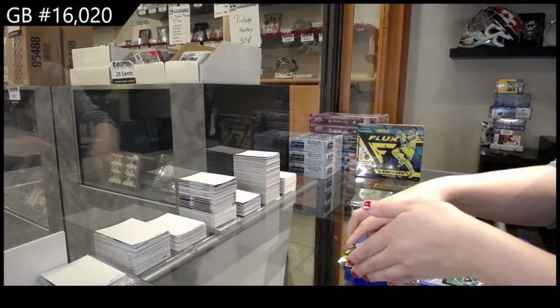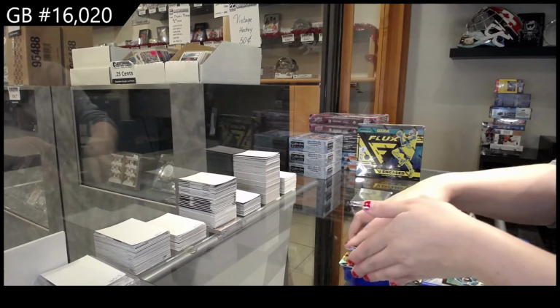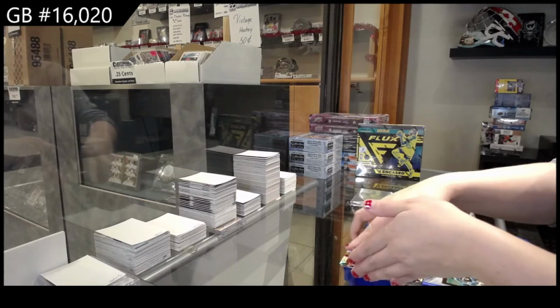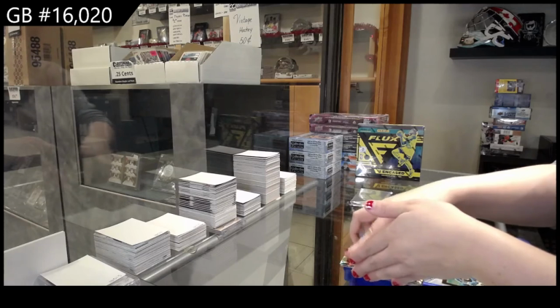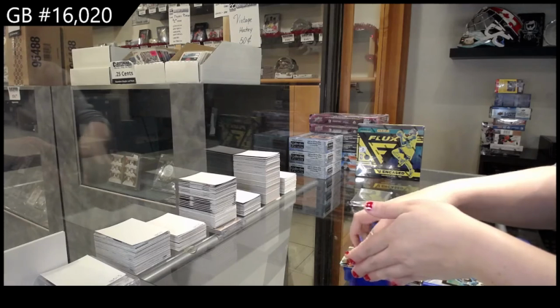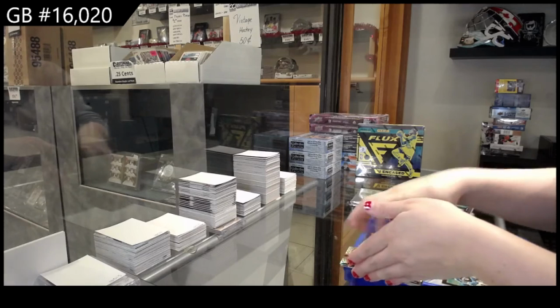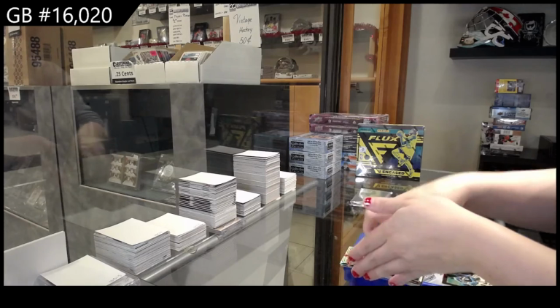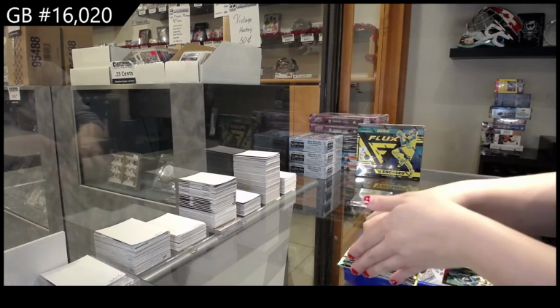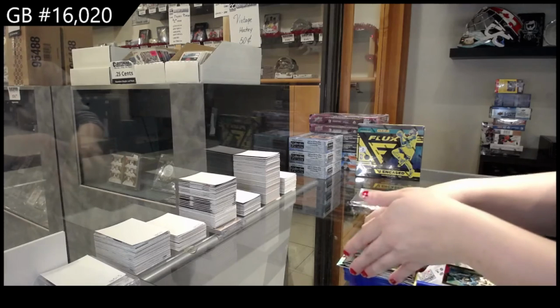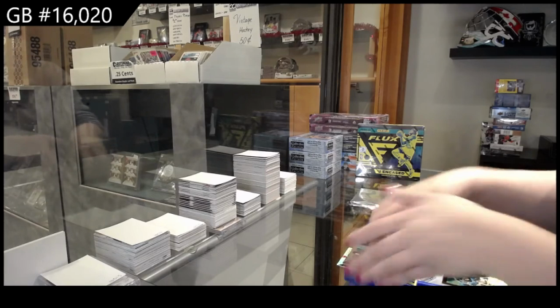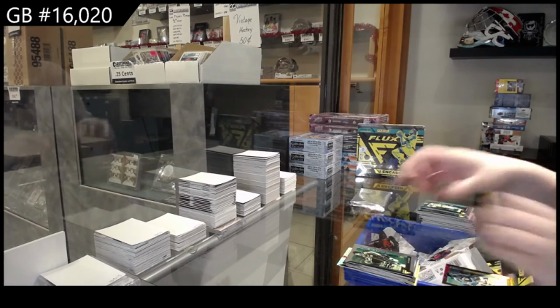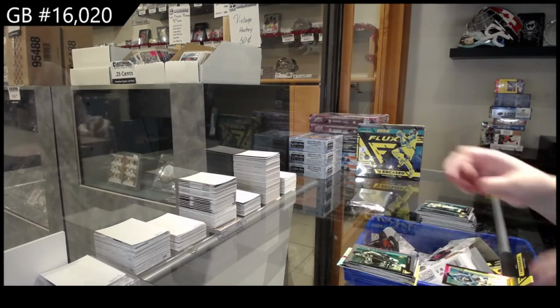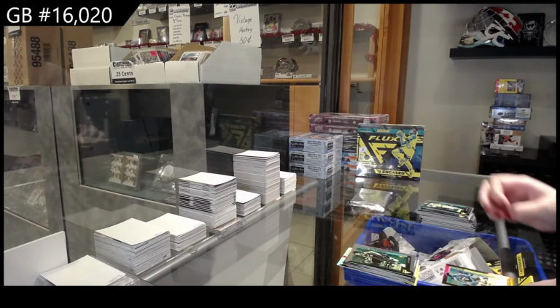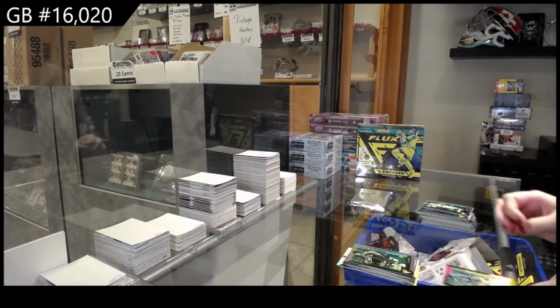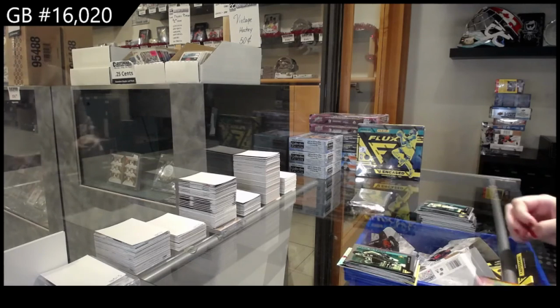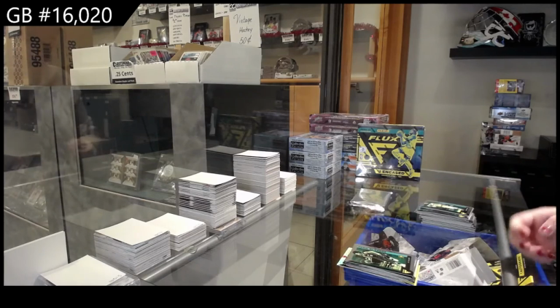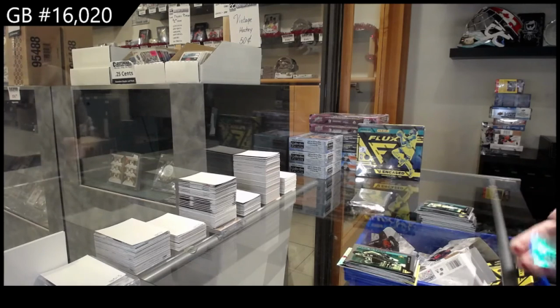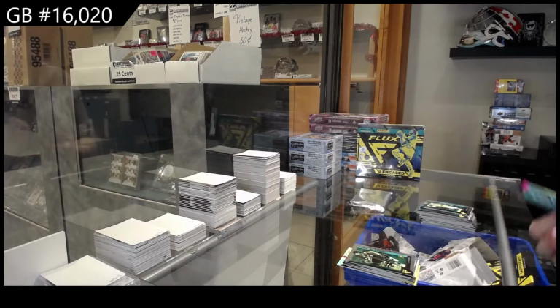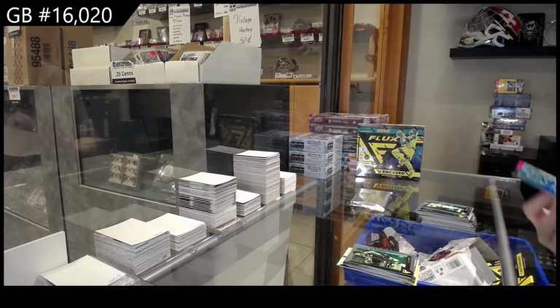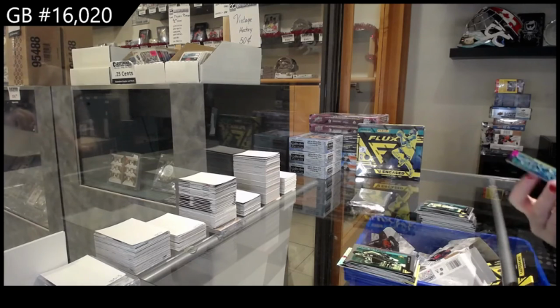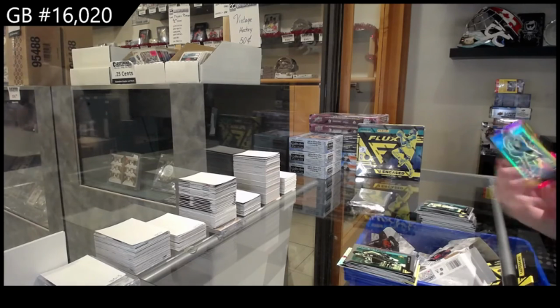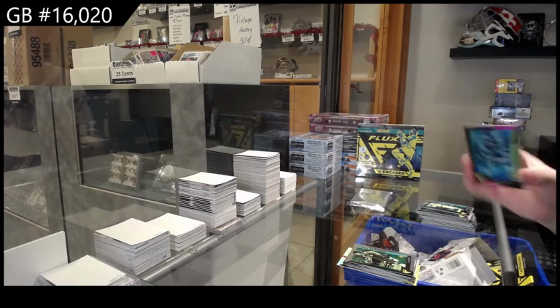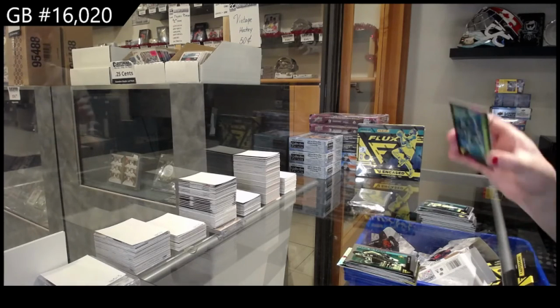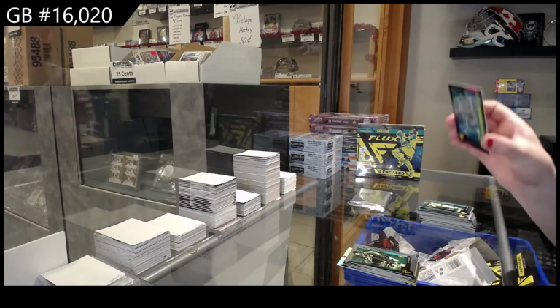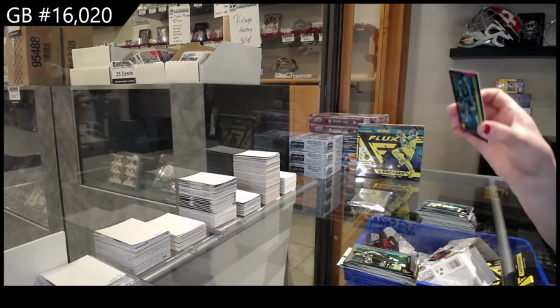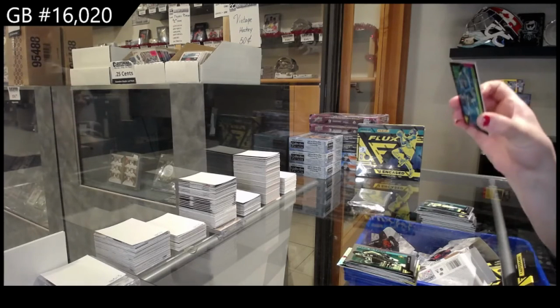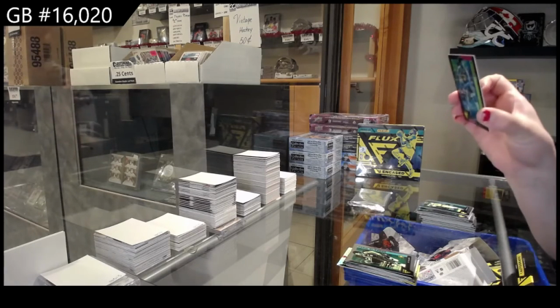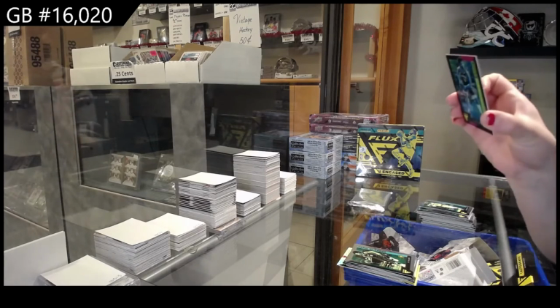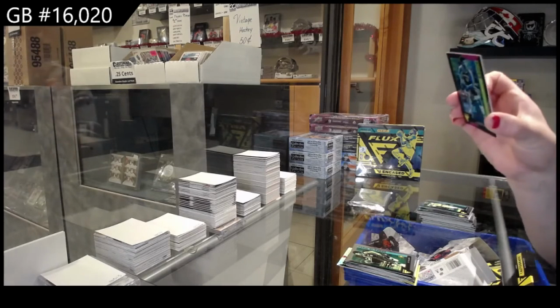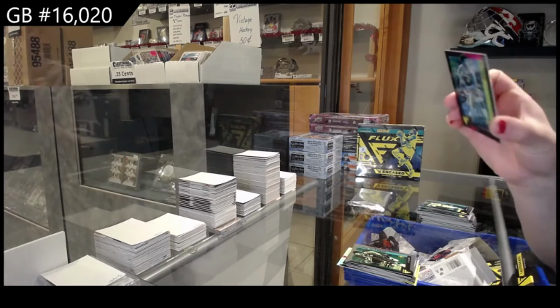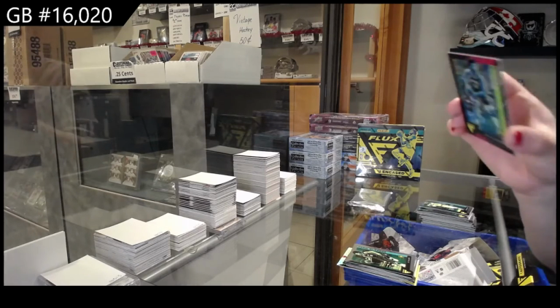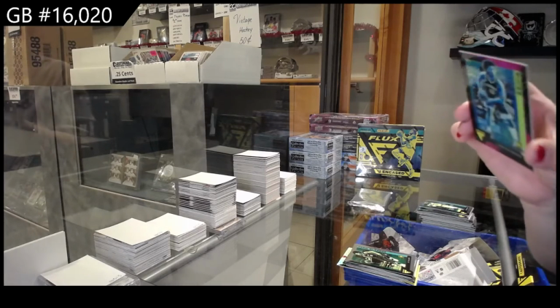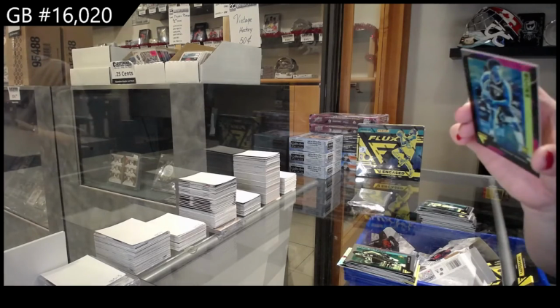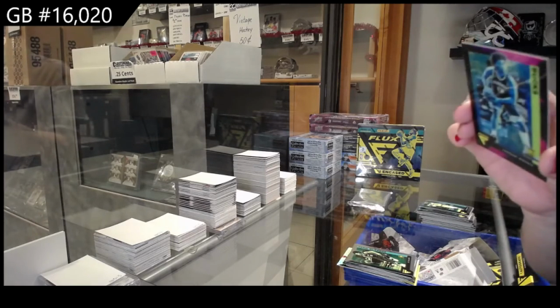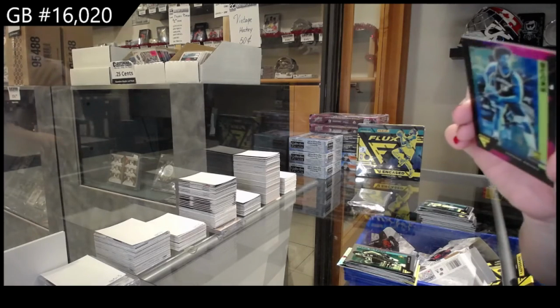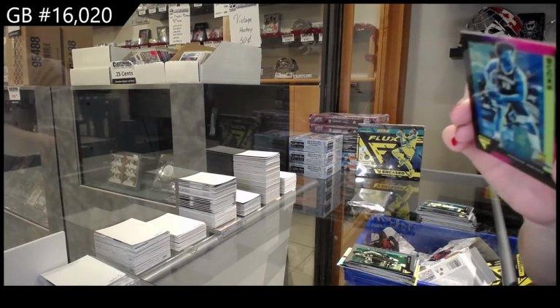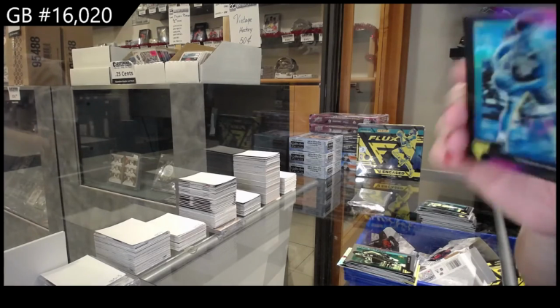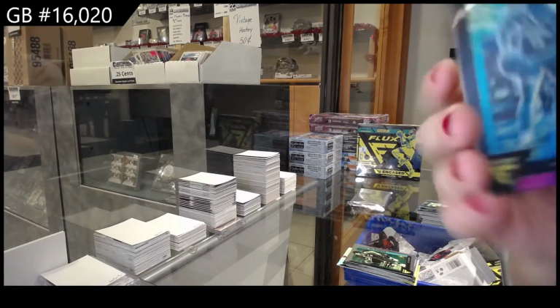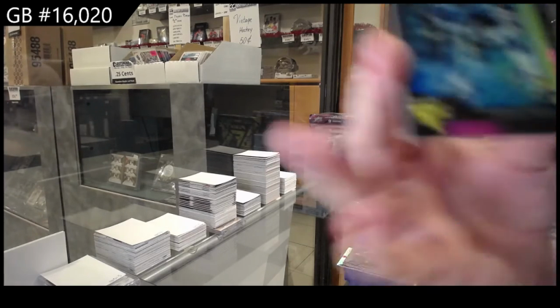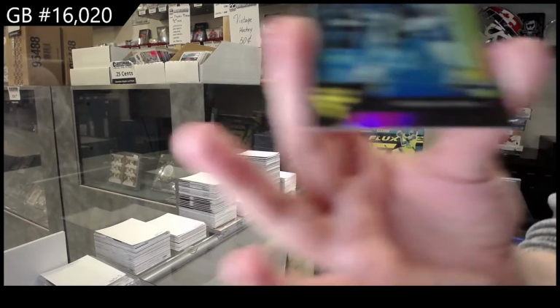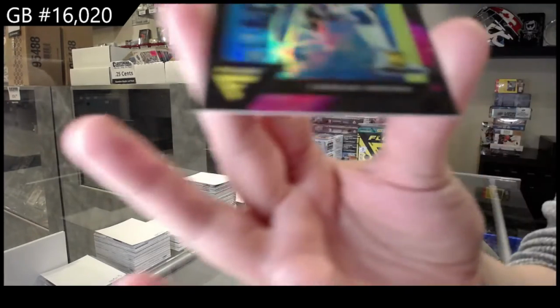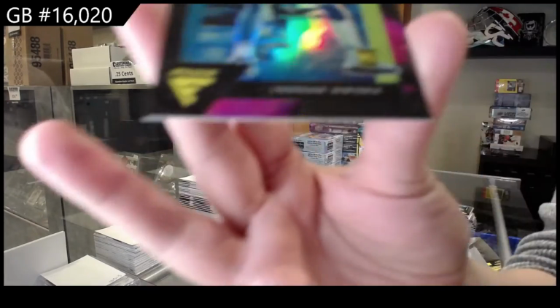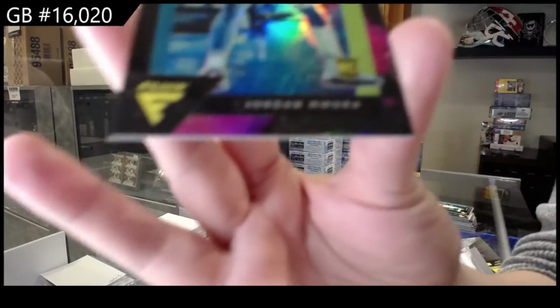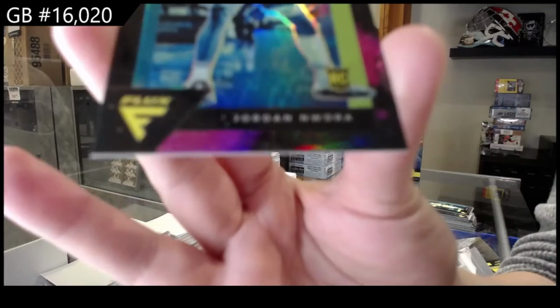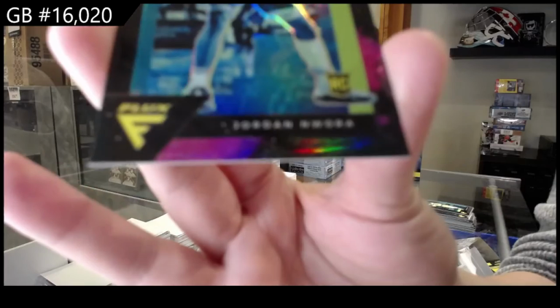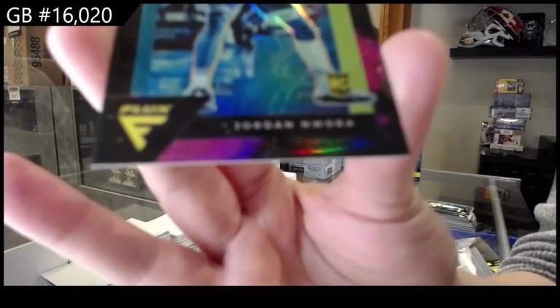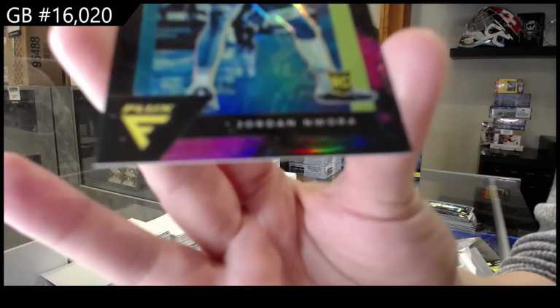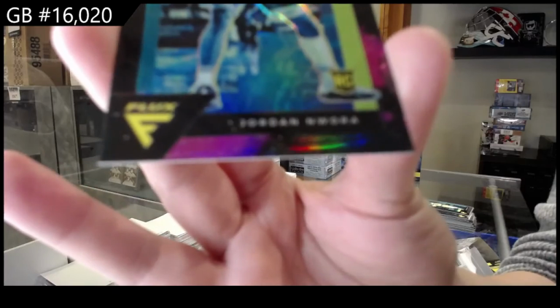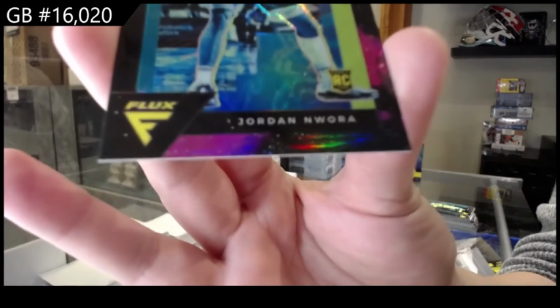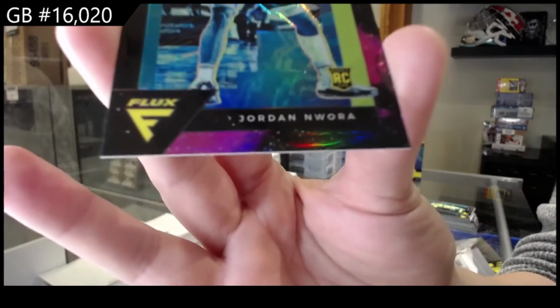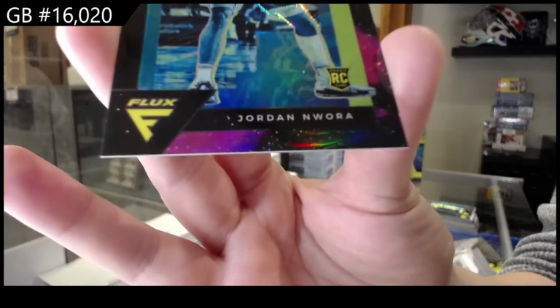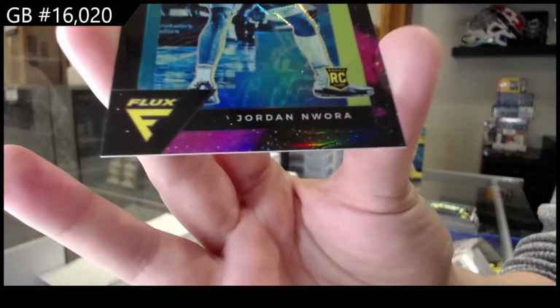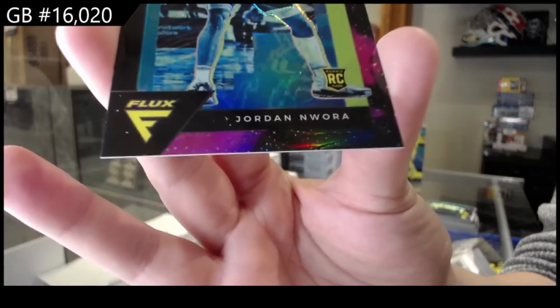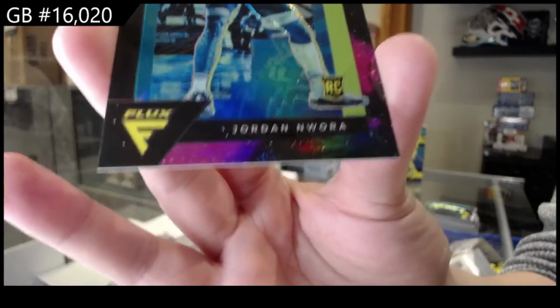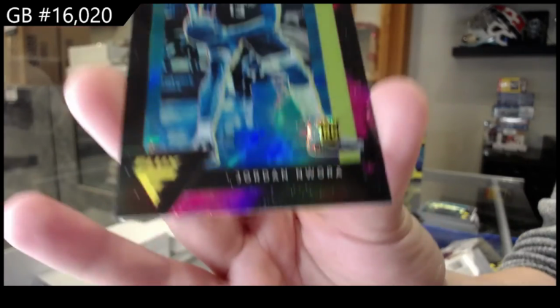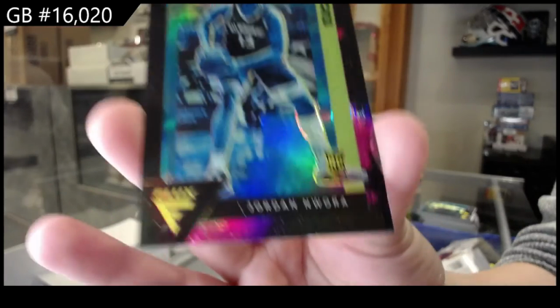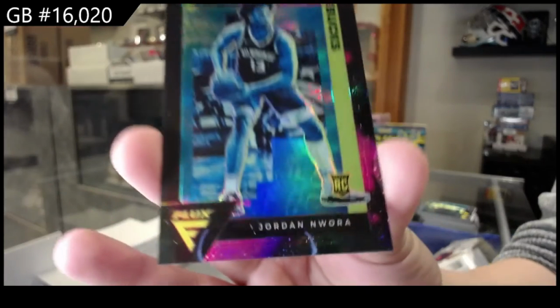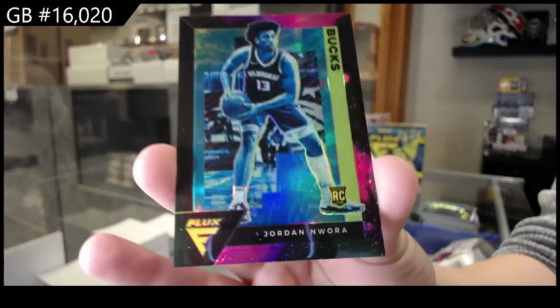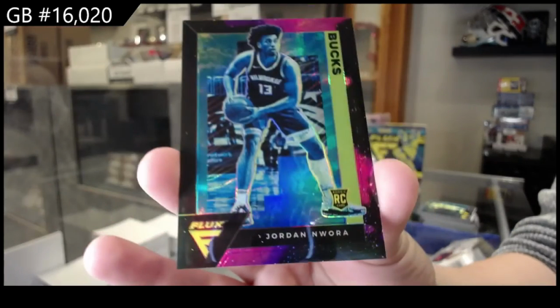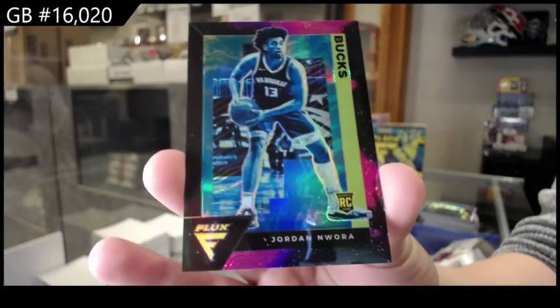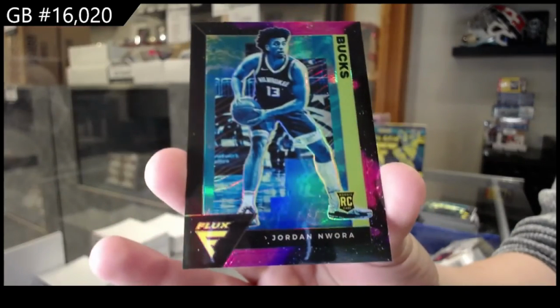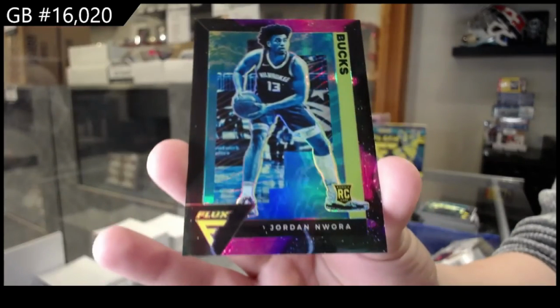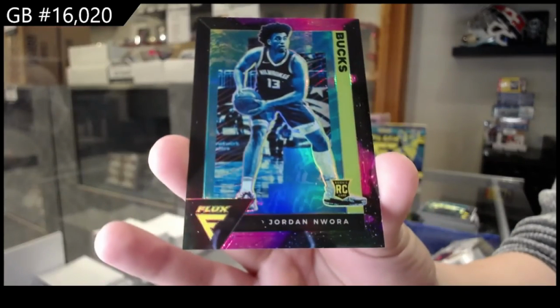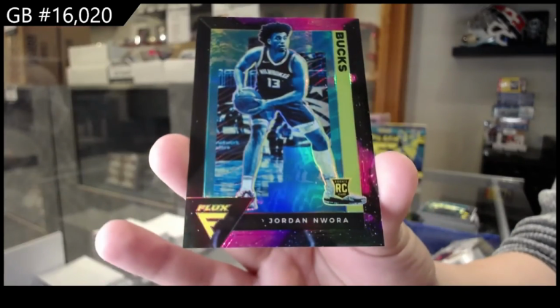And we've got a pink or purple Prism rookie, numbered to 75, for Milwaukee of Jordan Nwora.